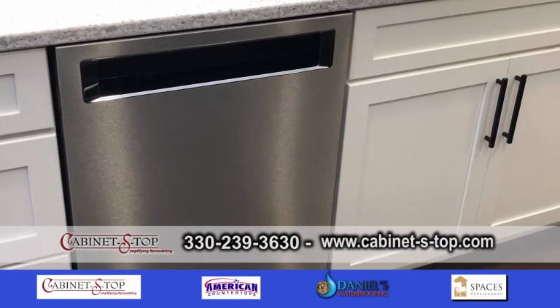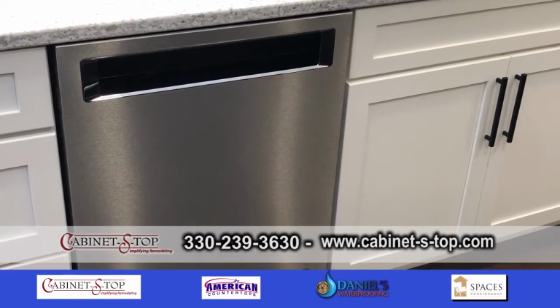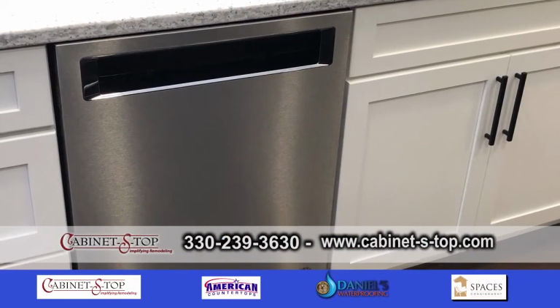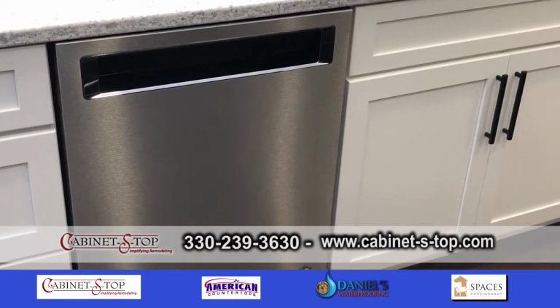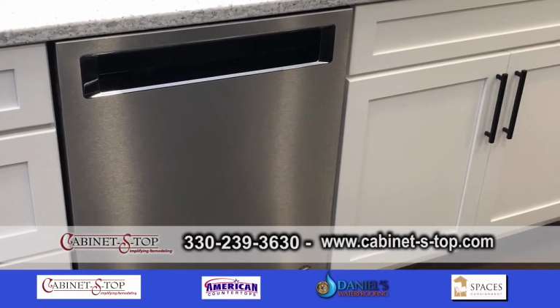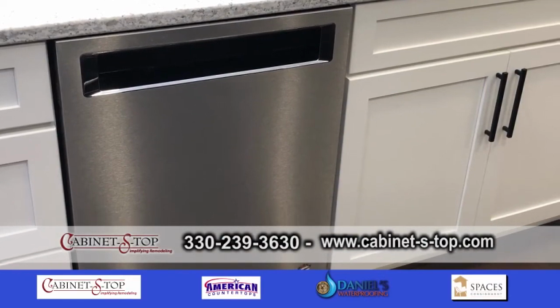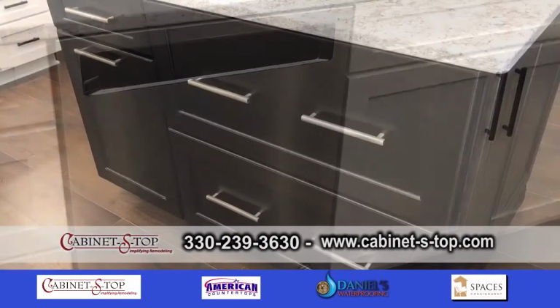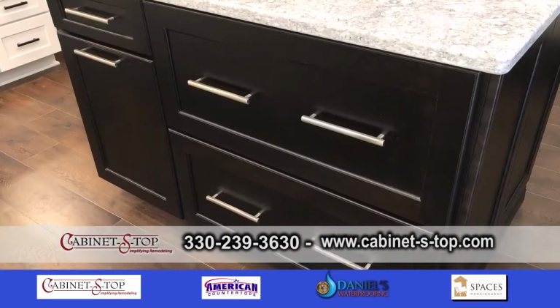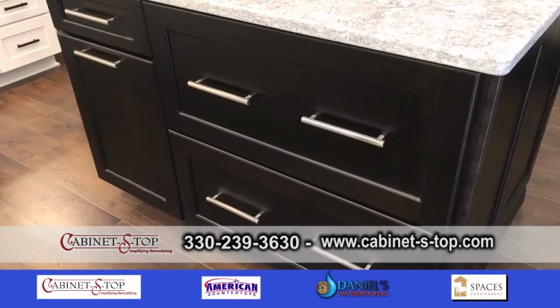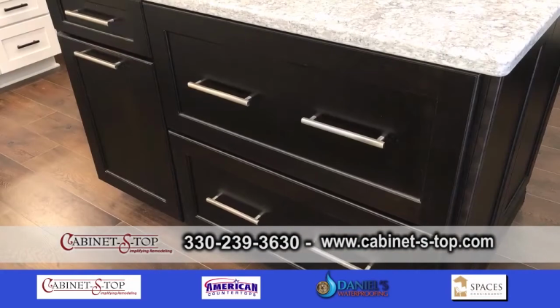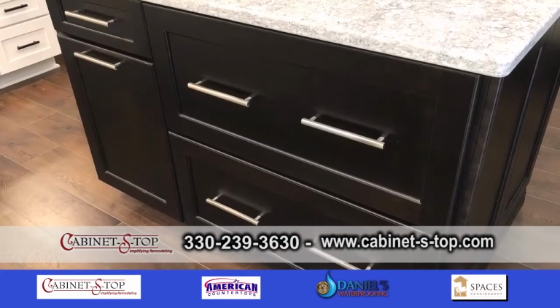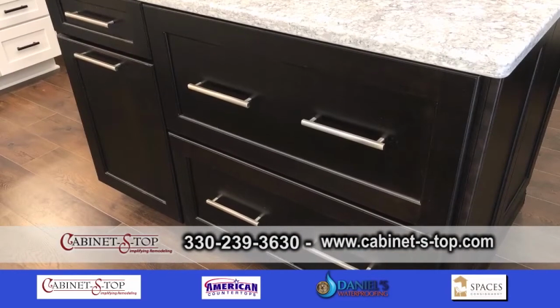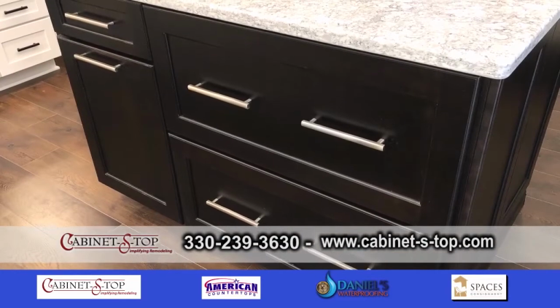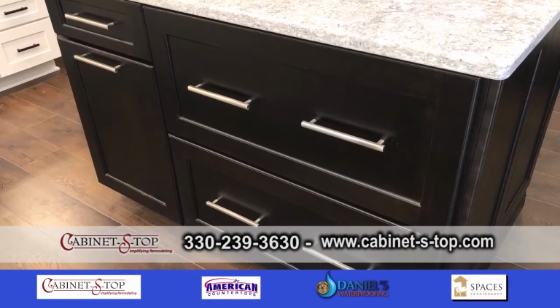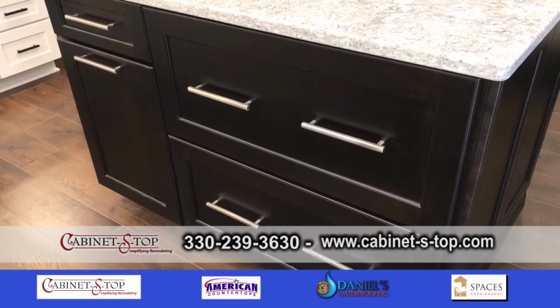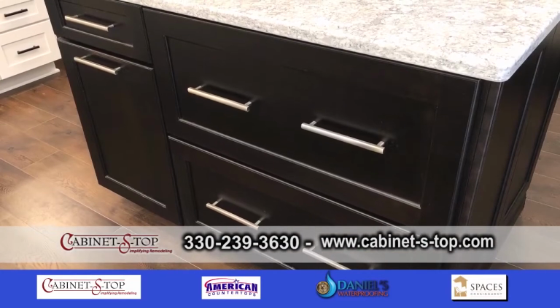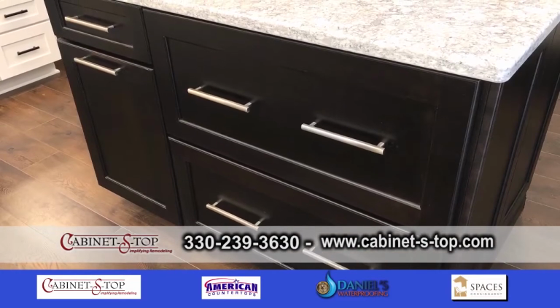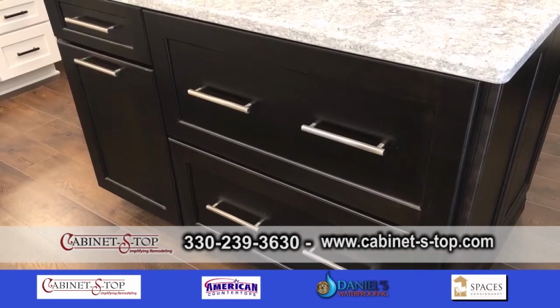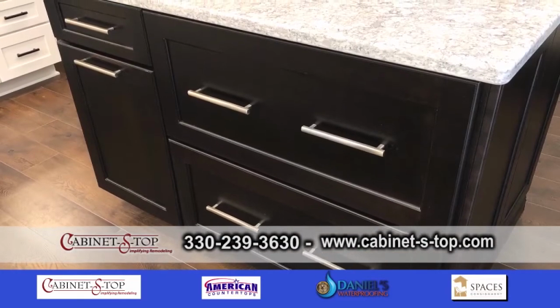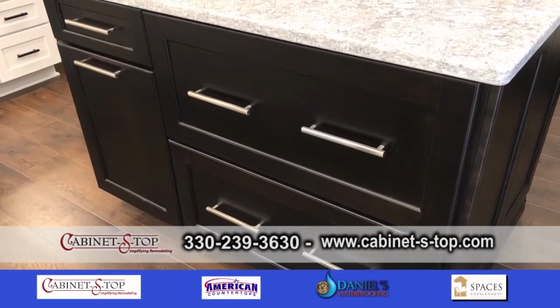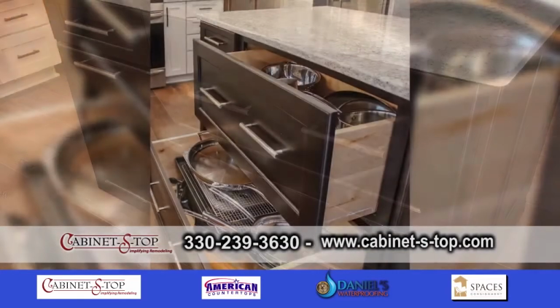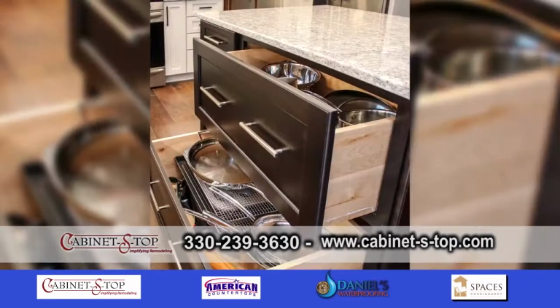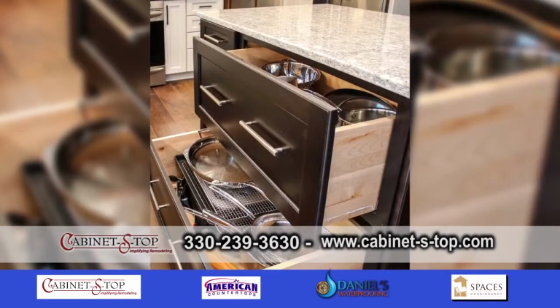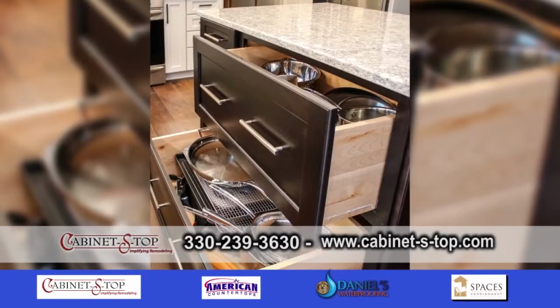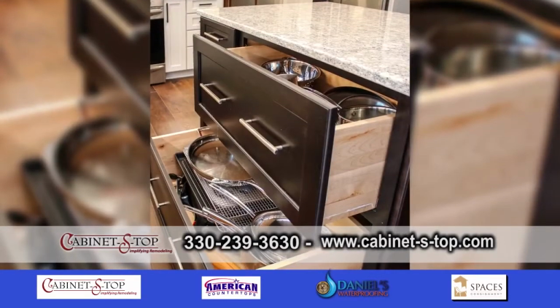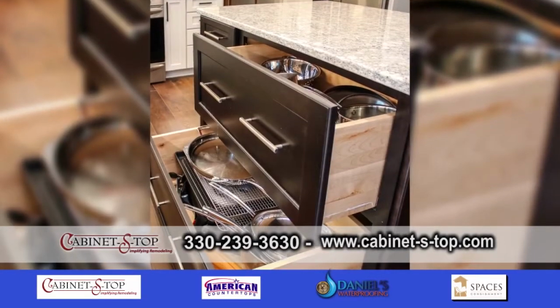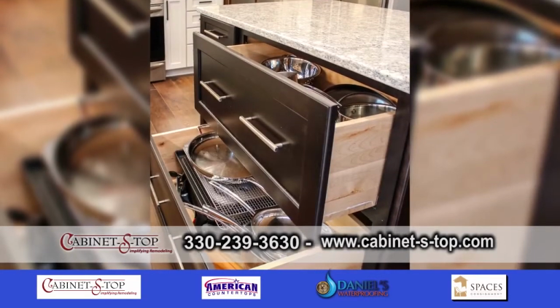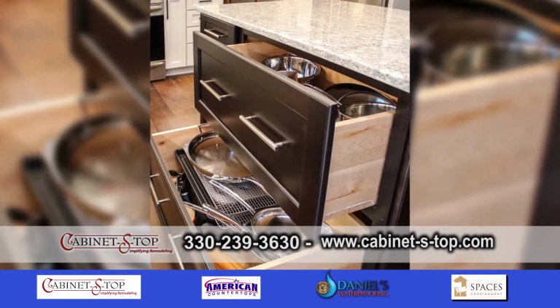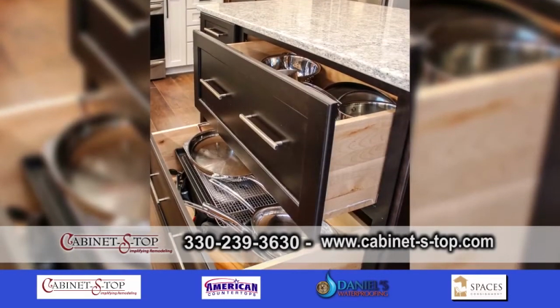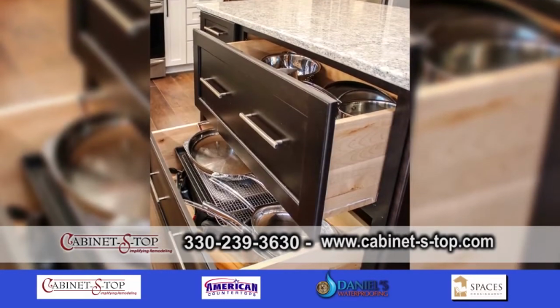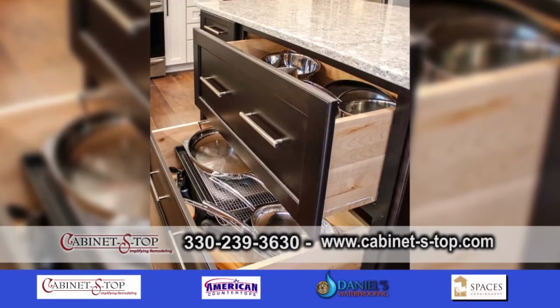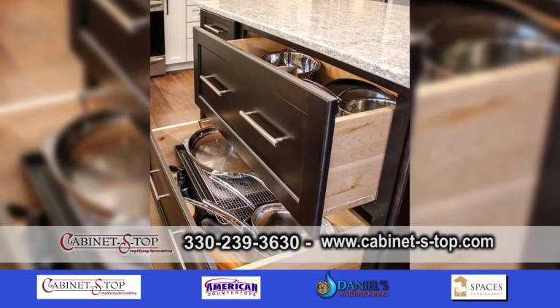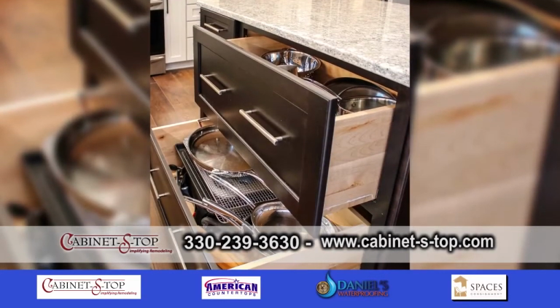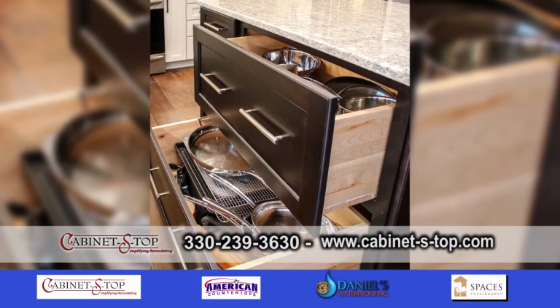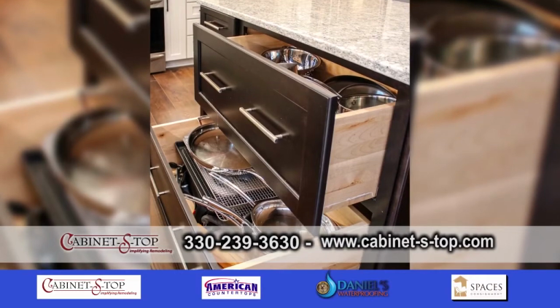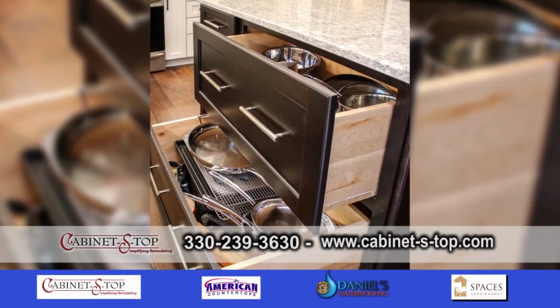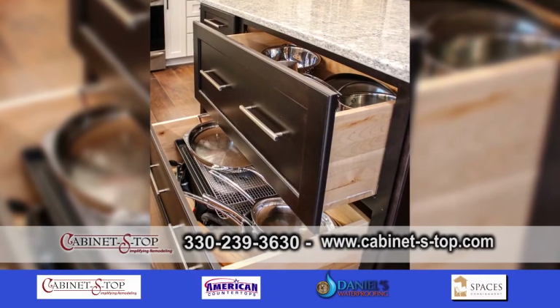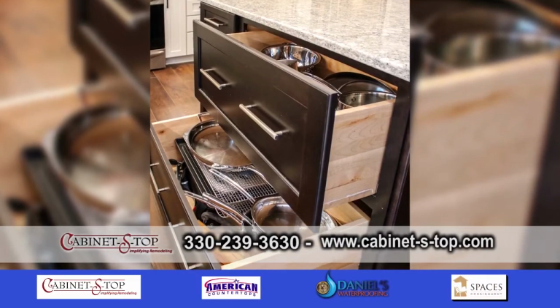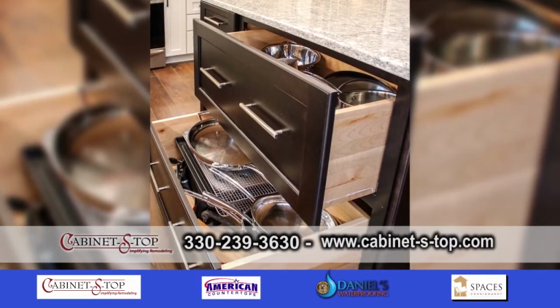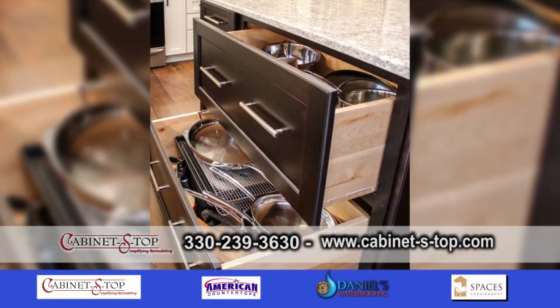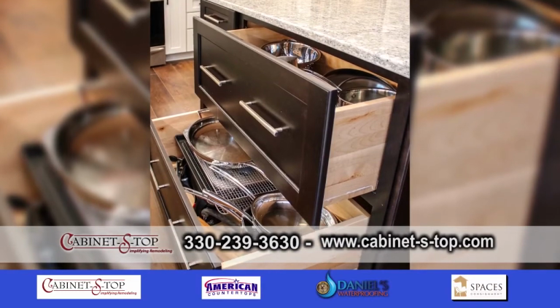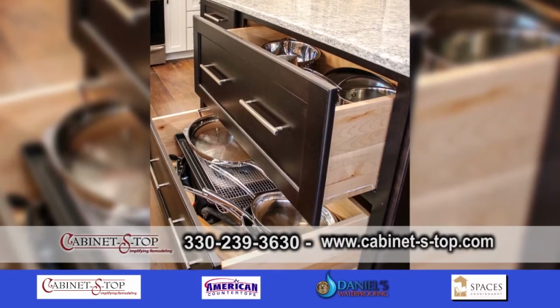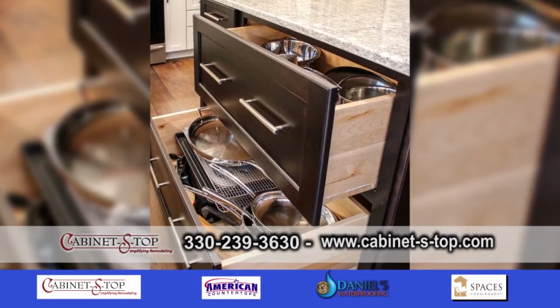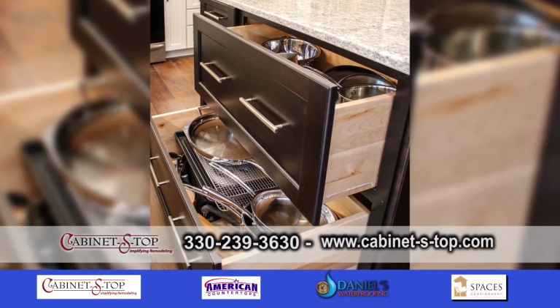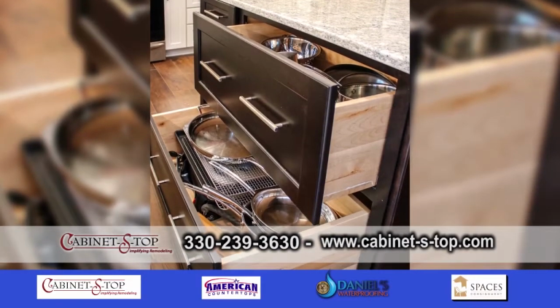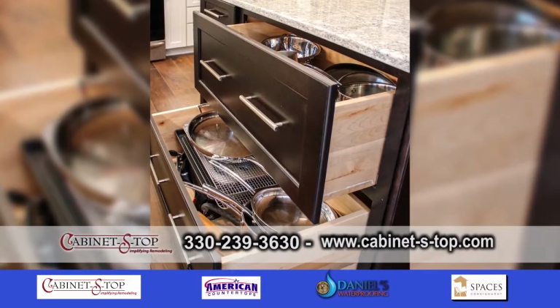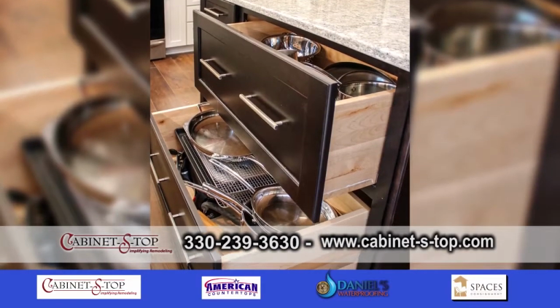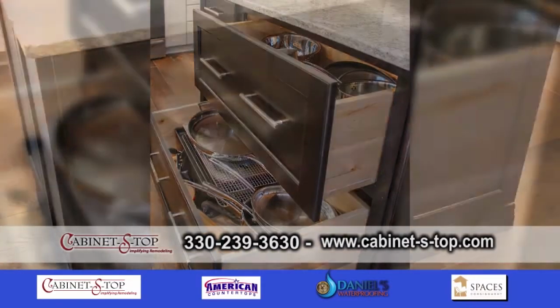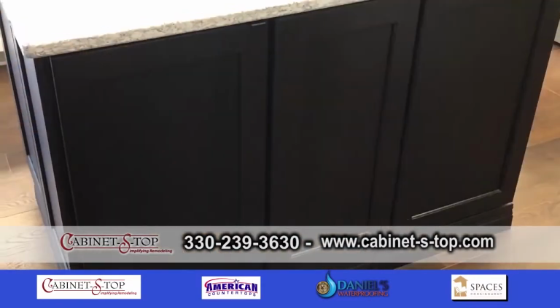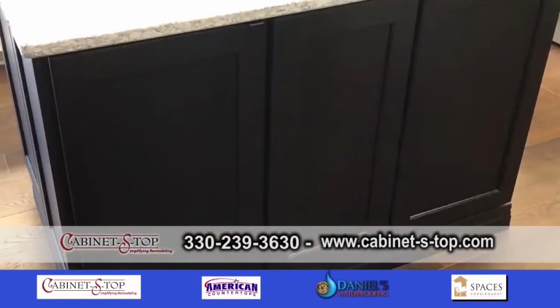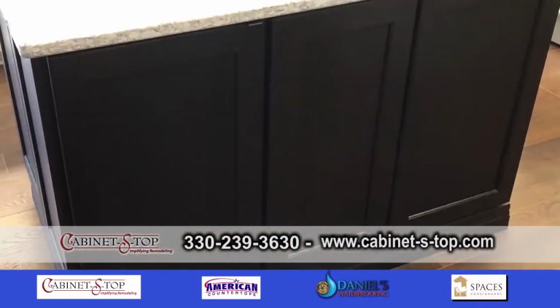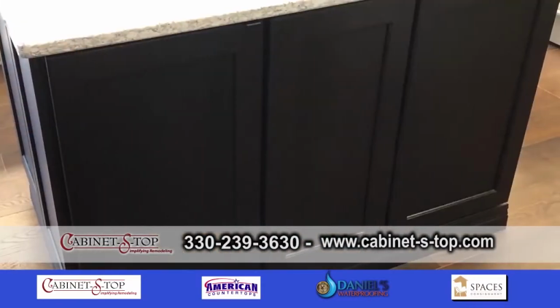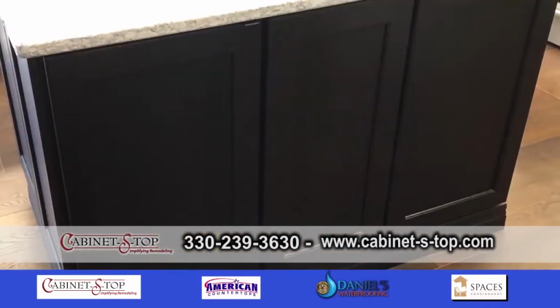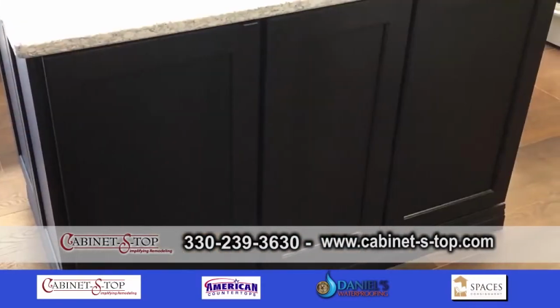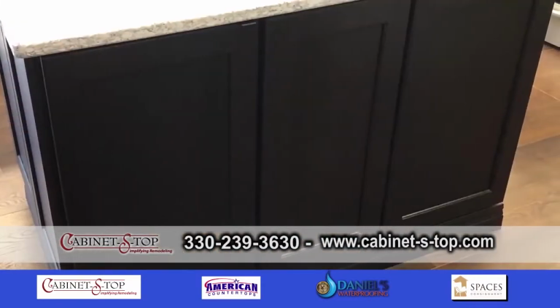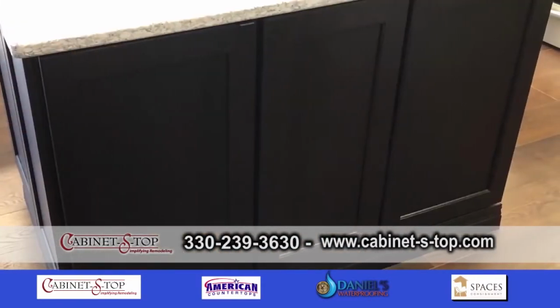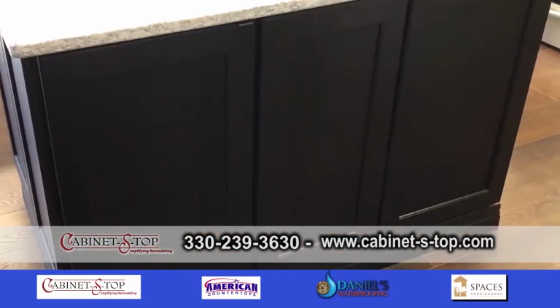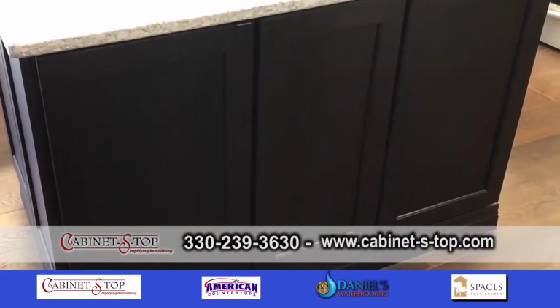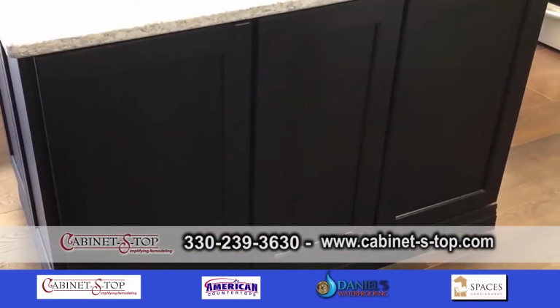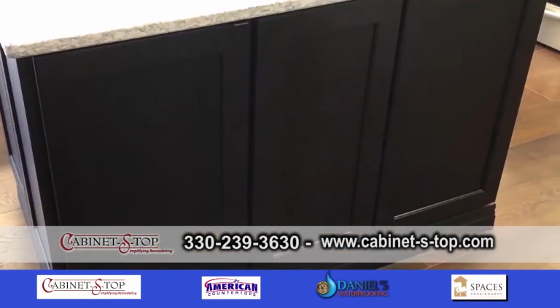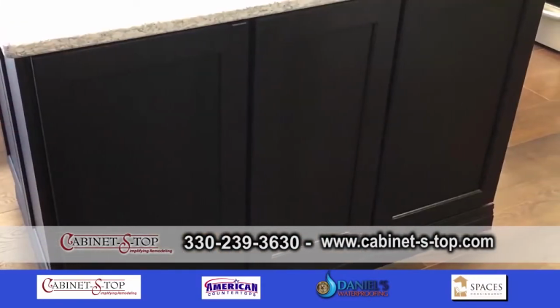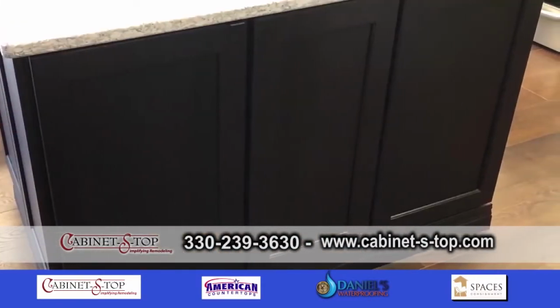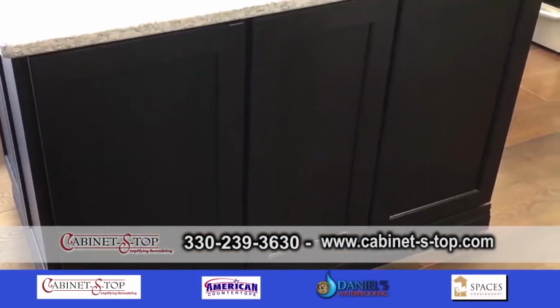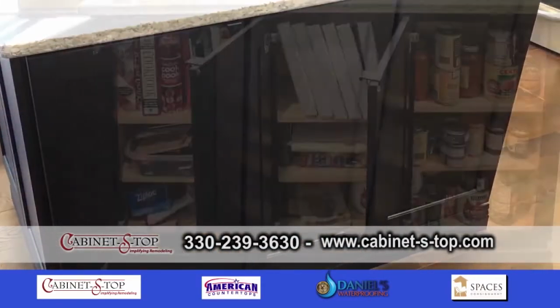Then extra storage here with this island — extra storage, things like the pull-out trash. There's actually extra storage on the other side of the island, too.